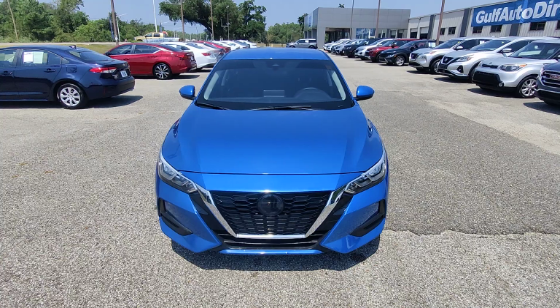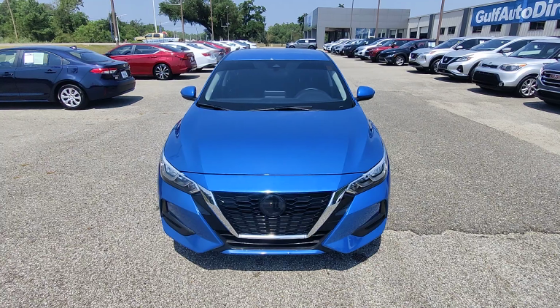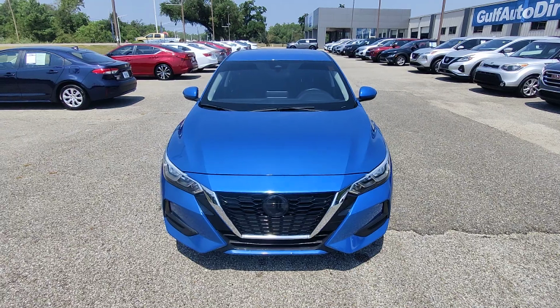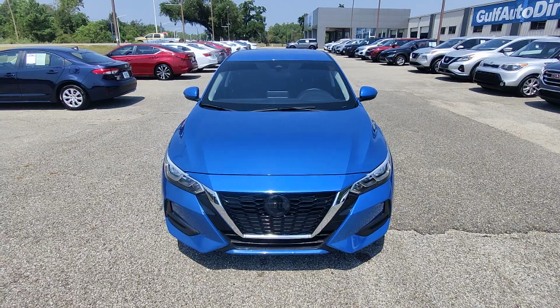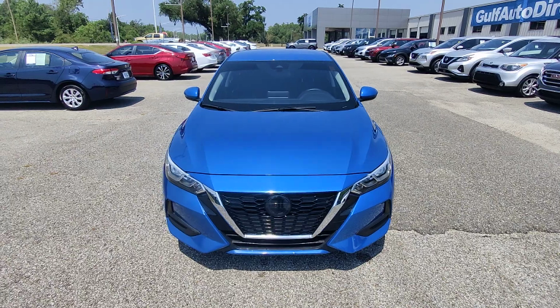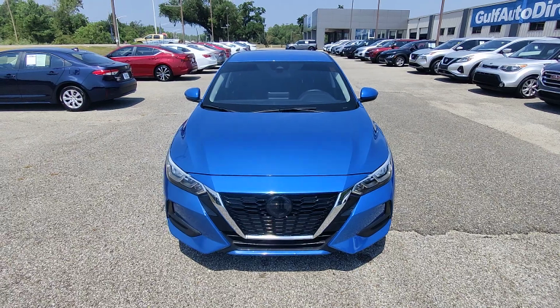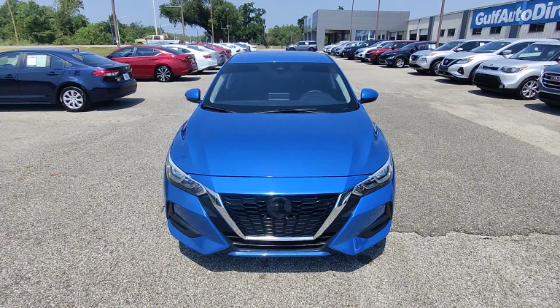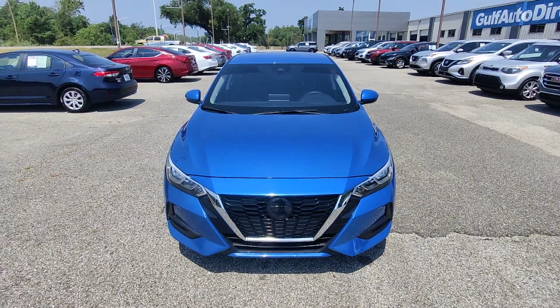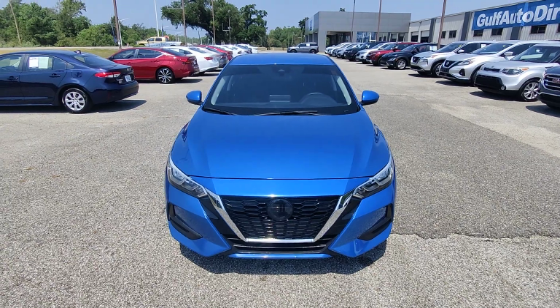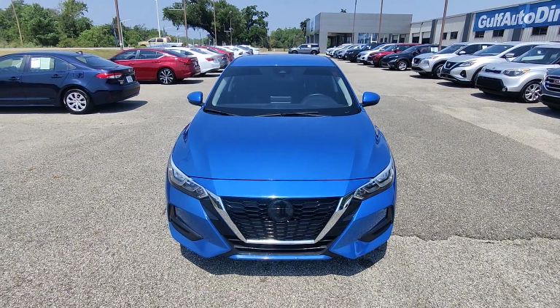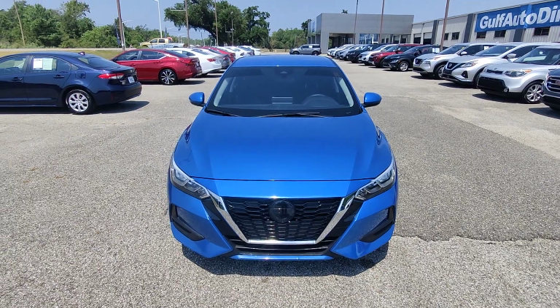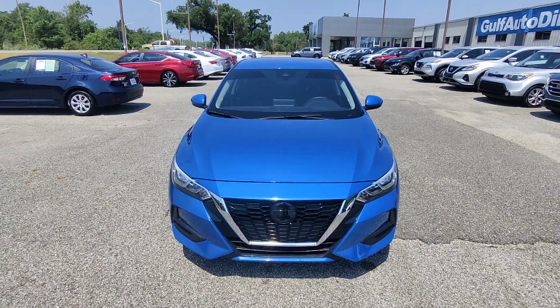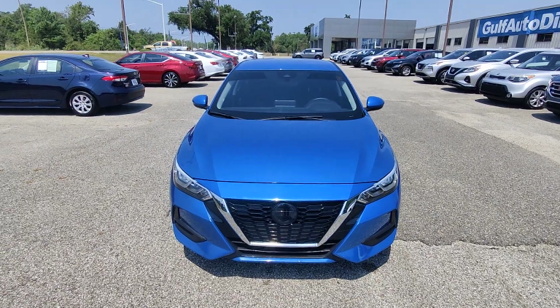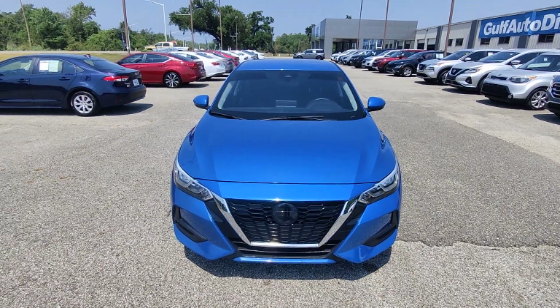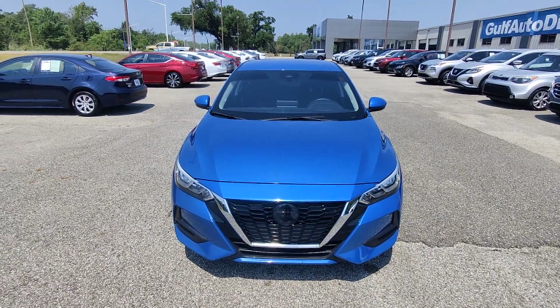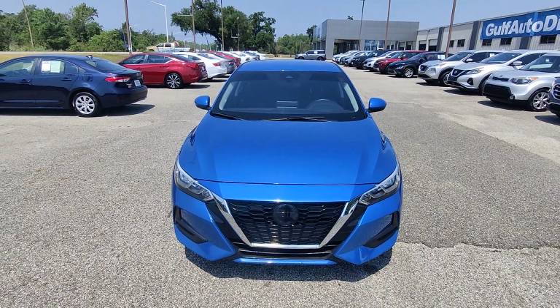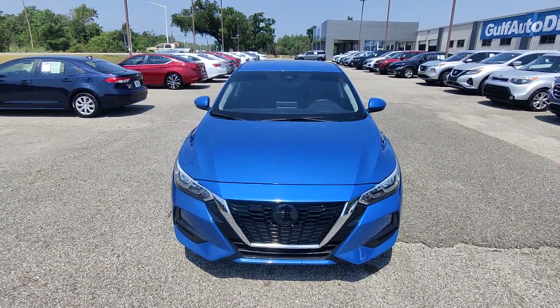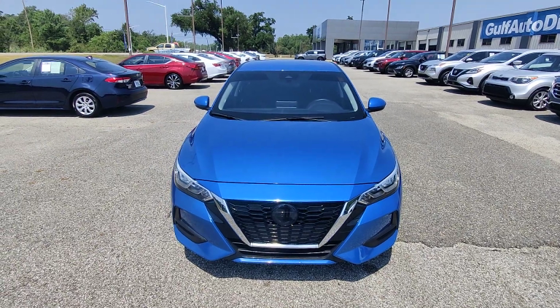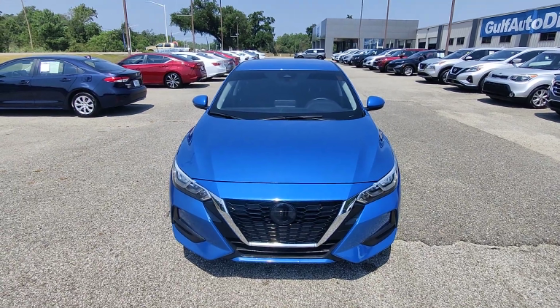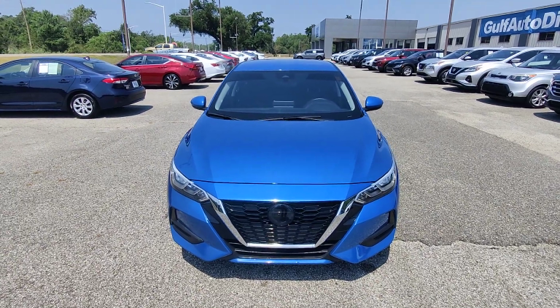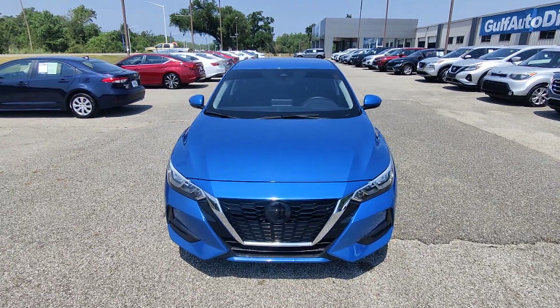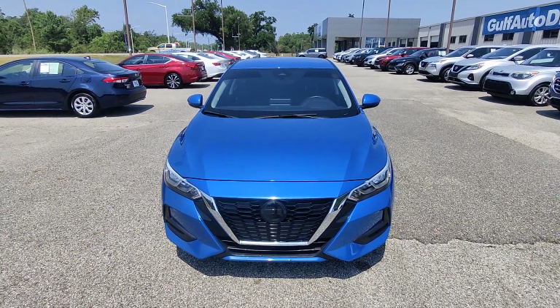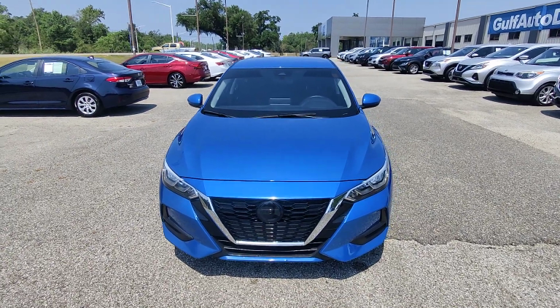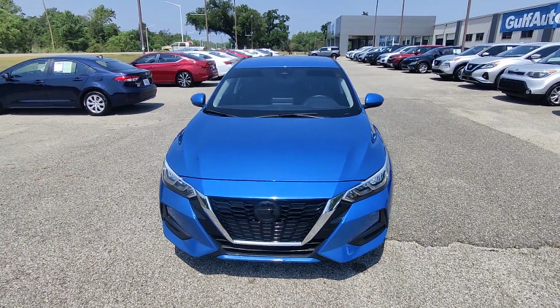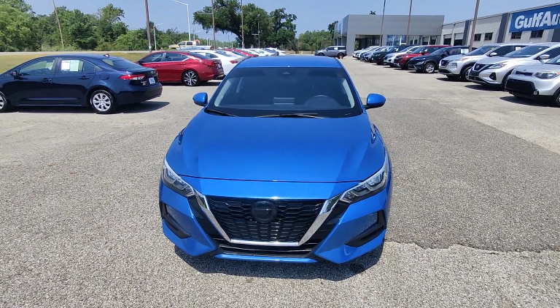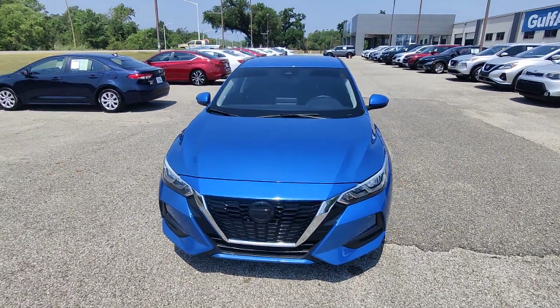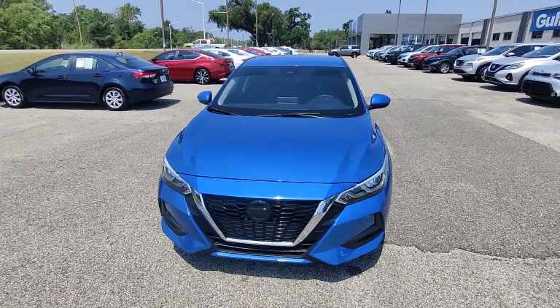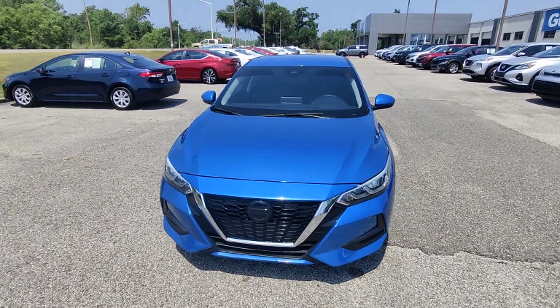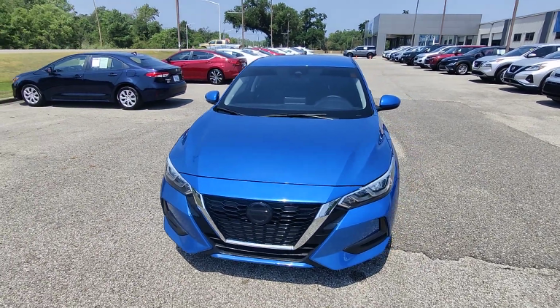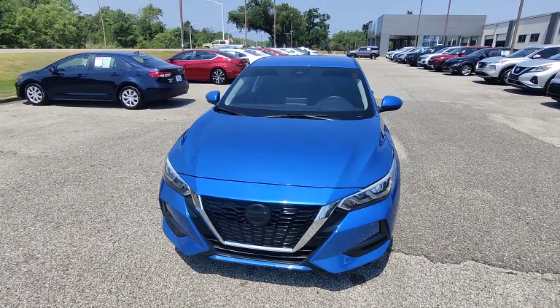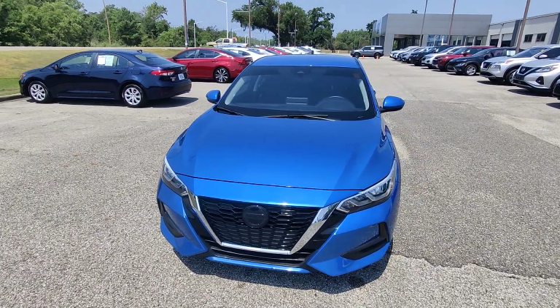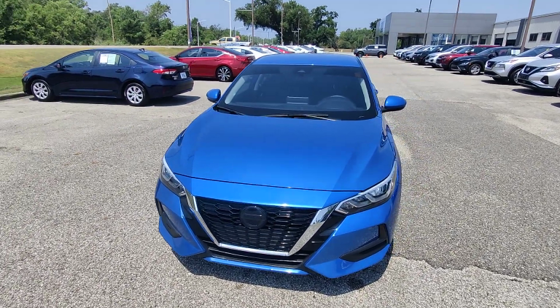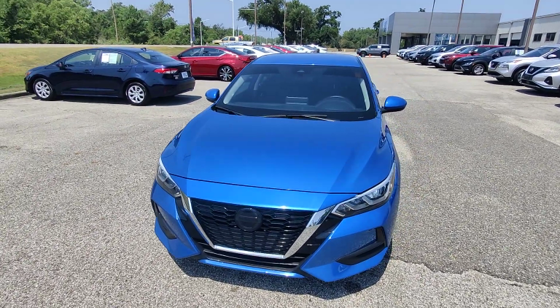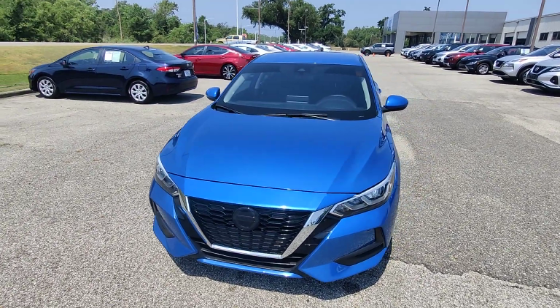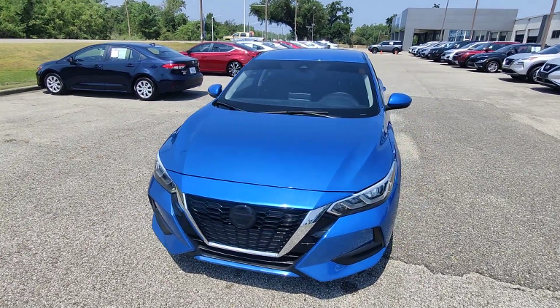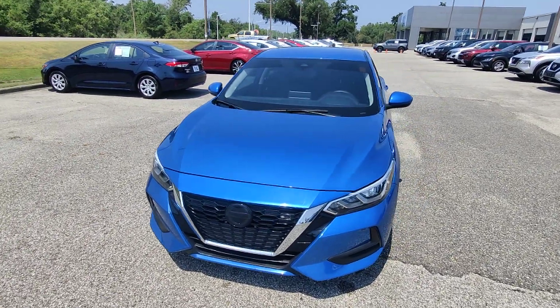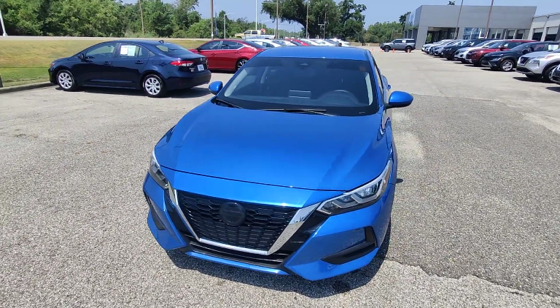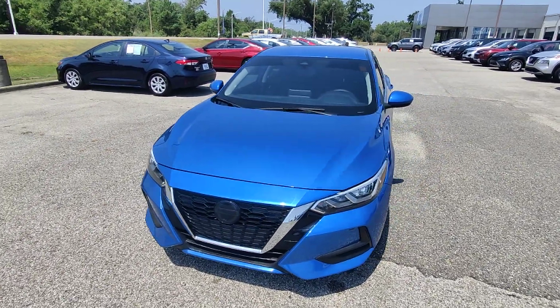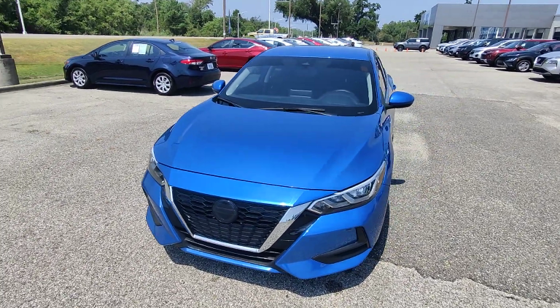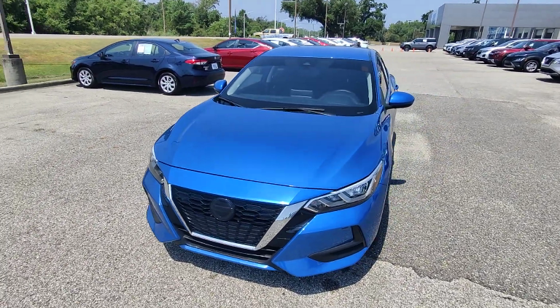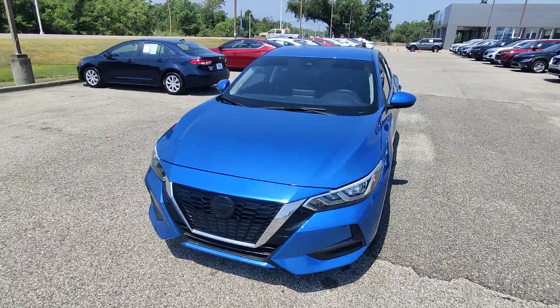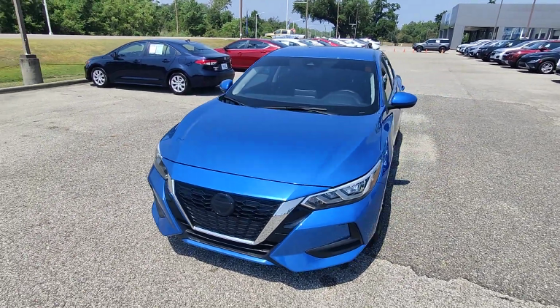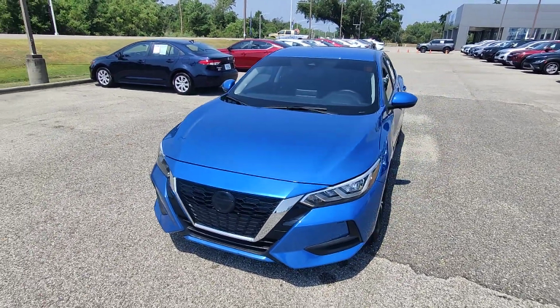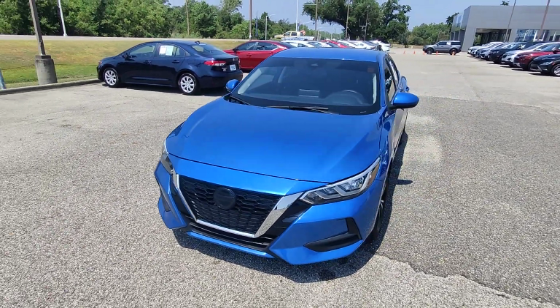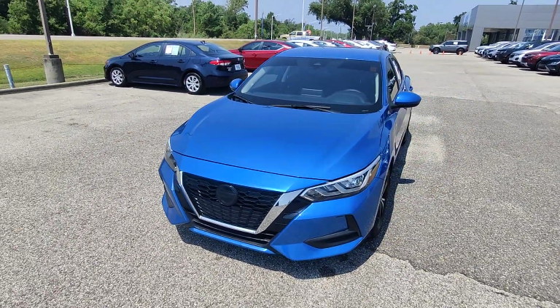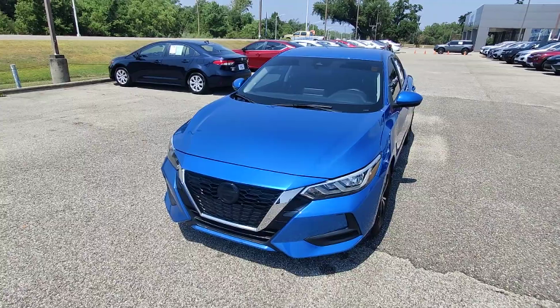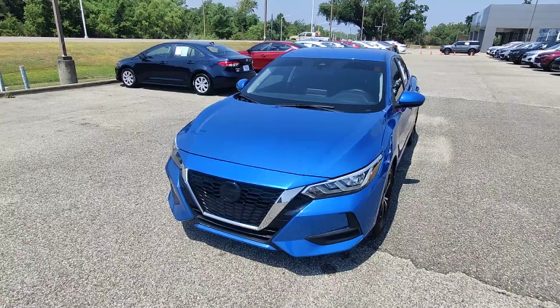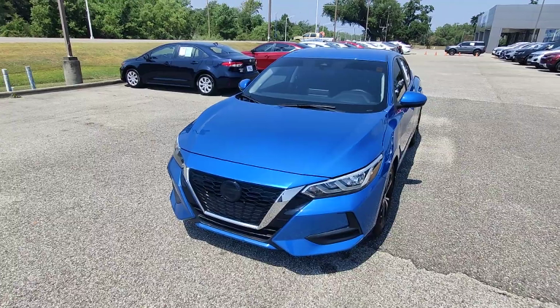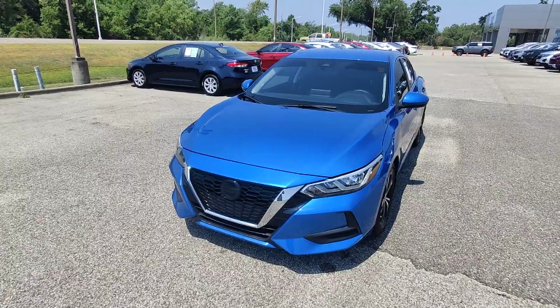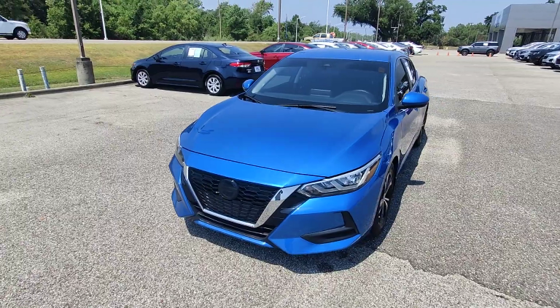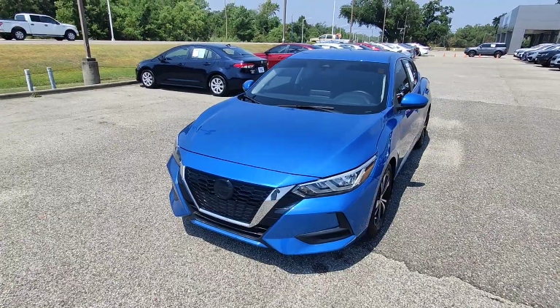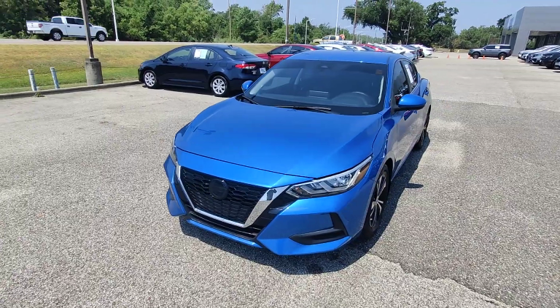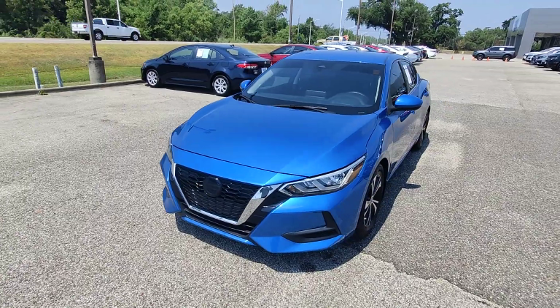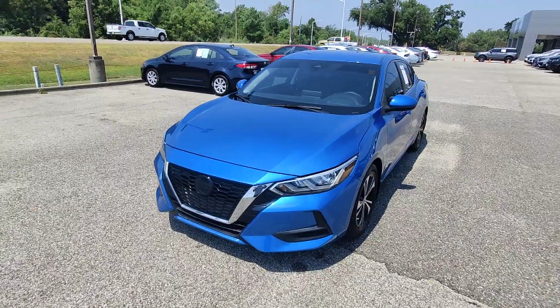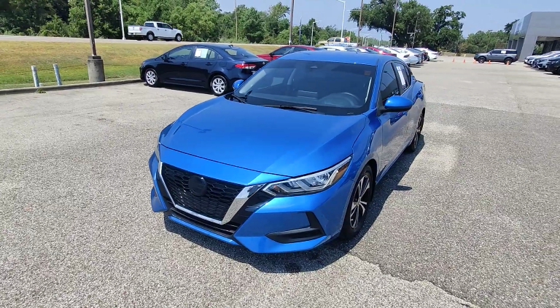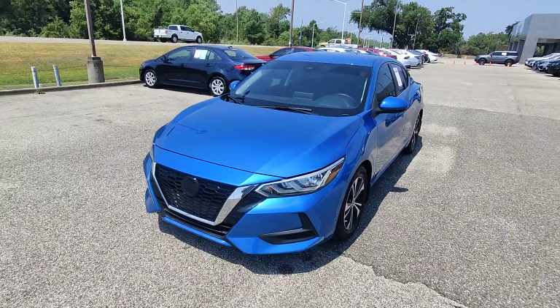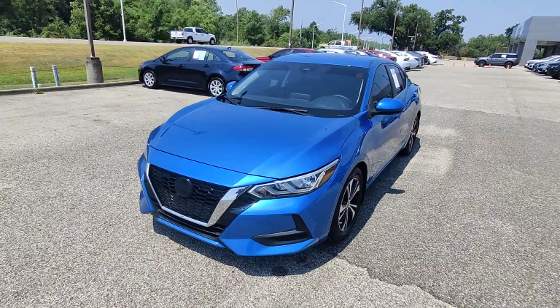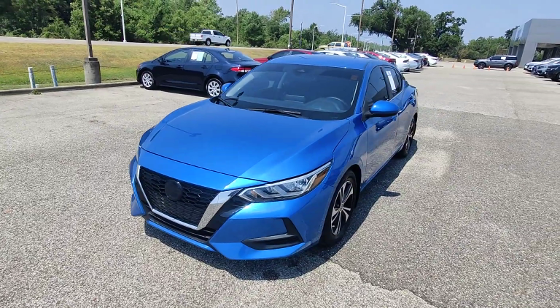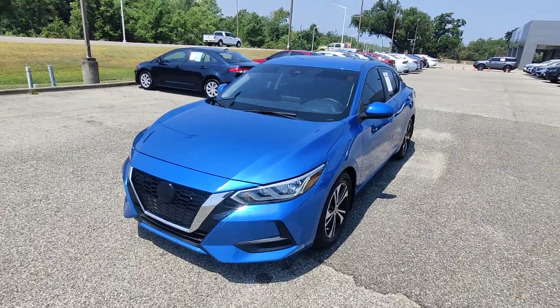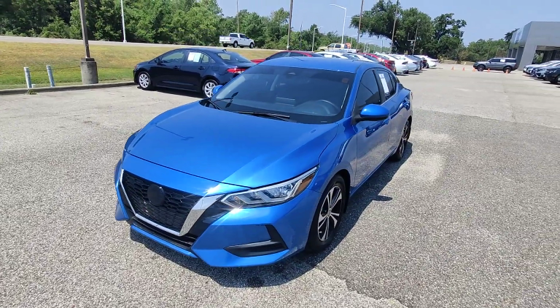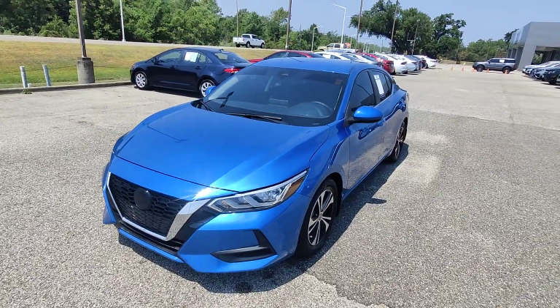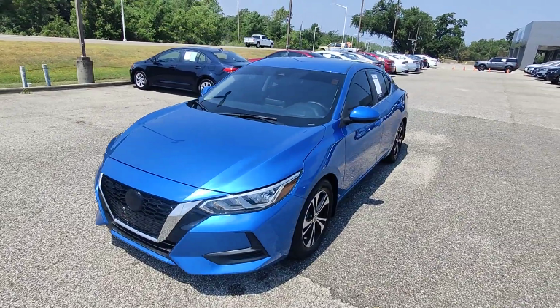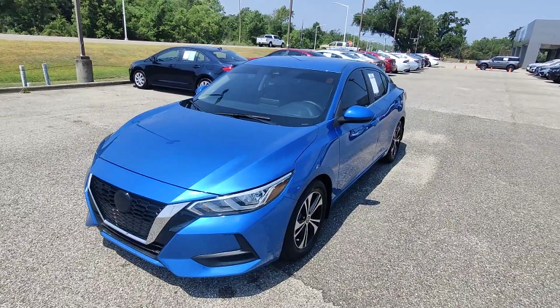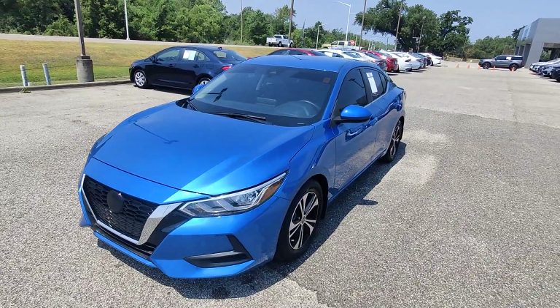What's going on guys? Kai here at Golf Auto Direct in Waveland, Mississippi, bringing you the 2022 Nissan Sentra in blue.